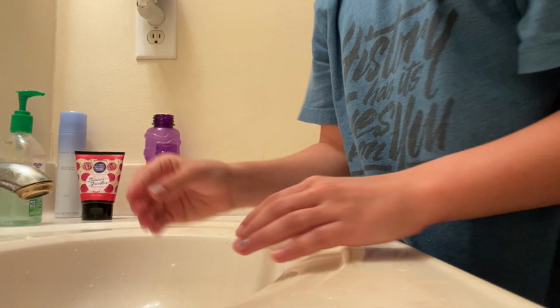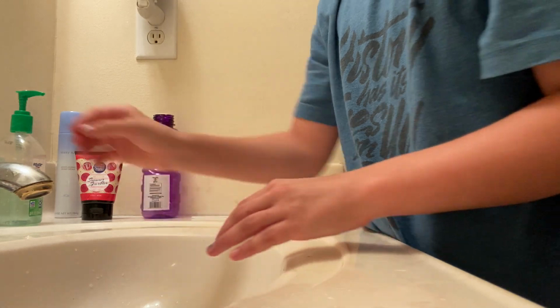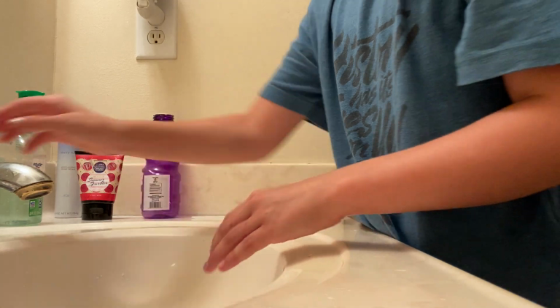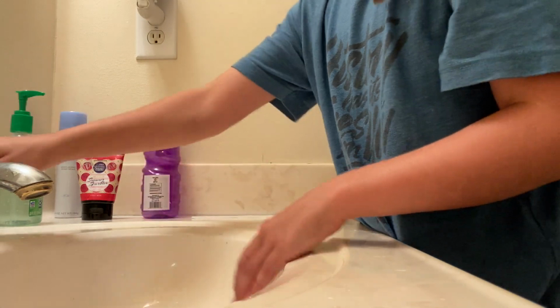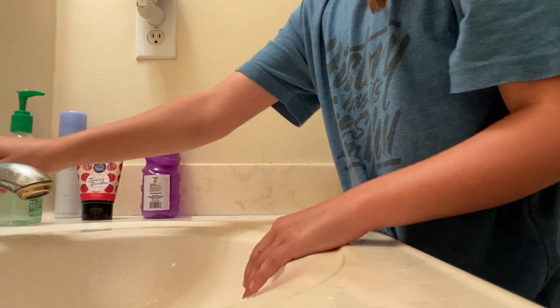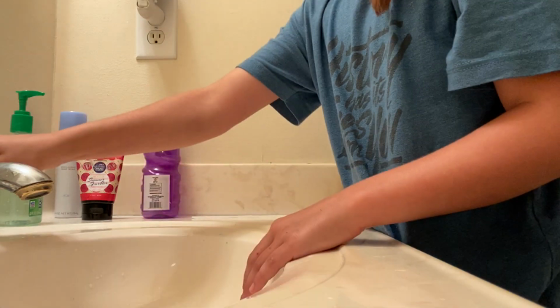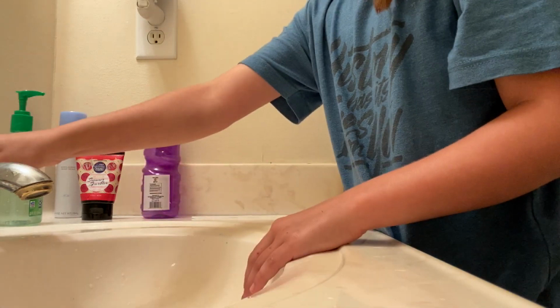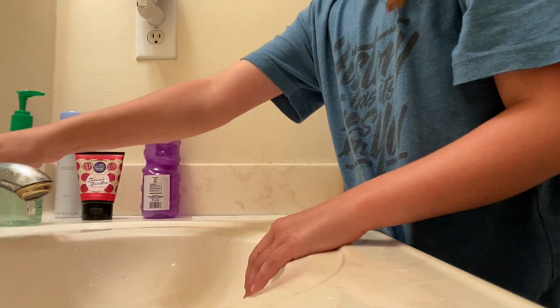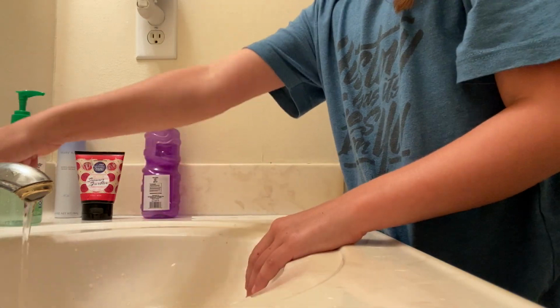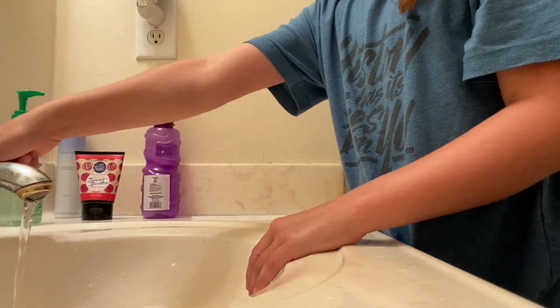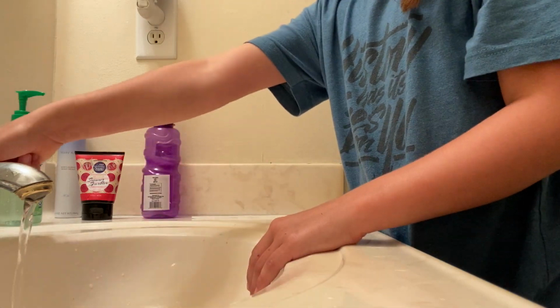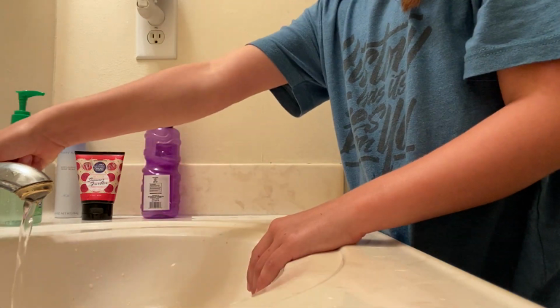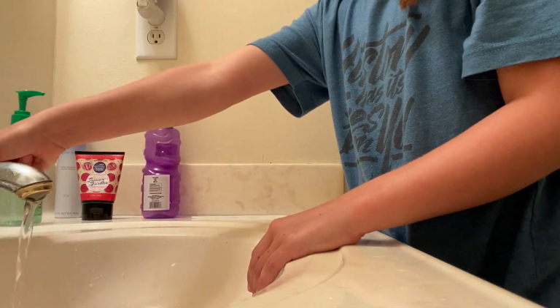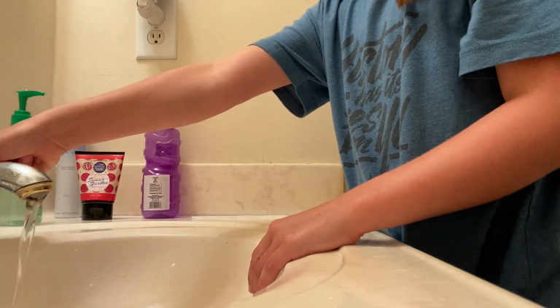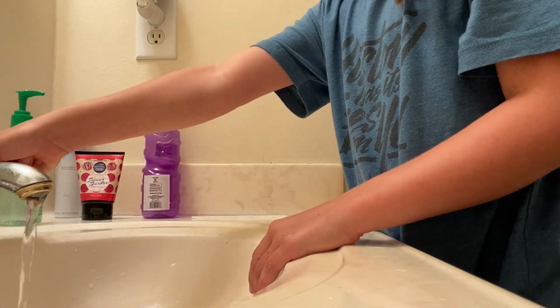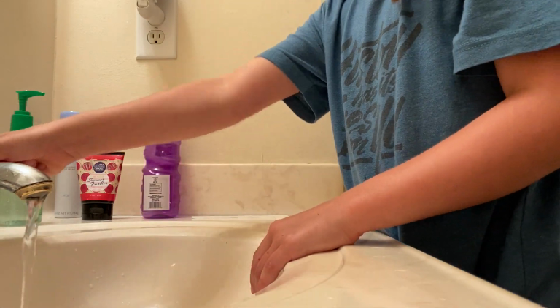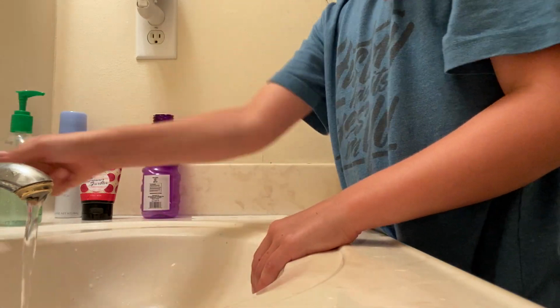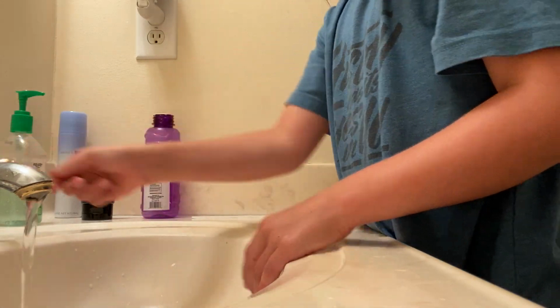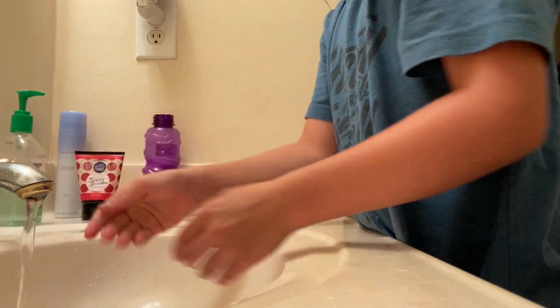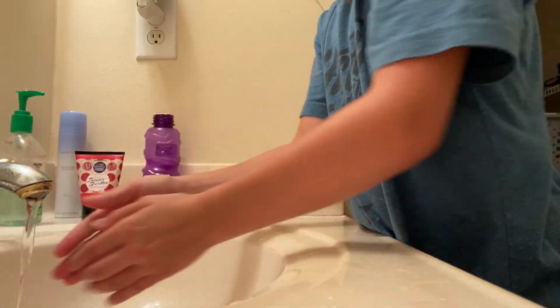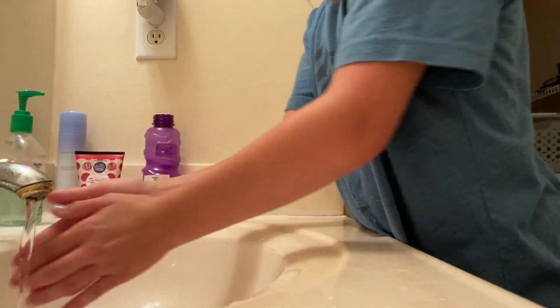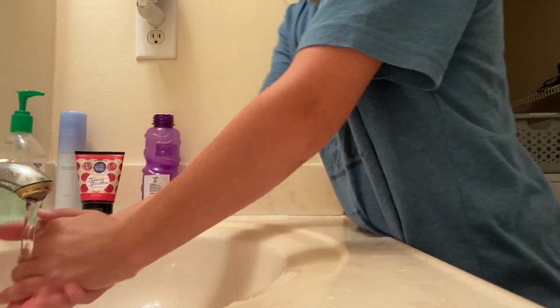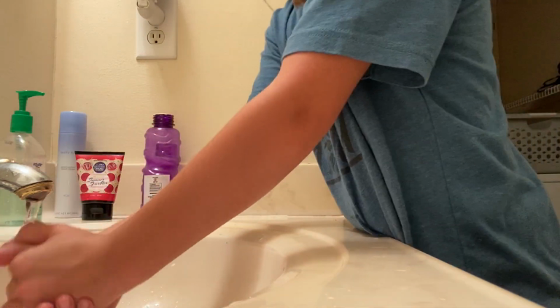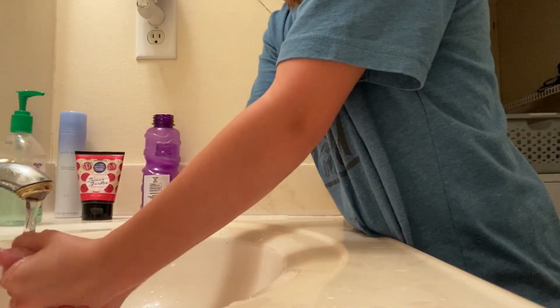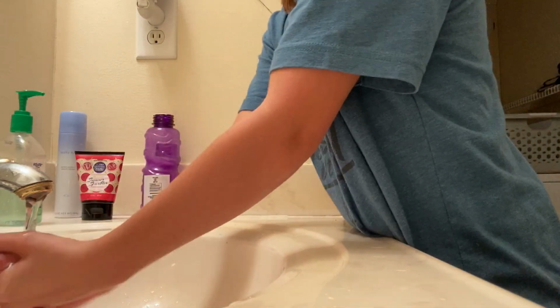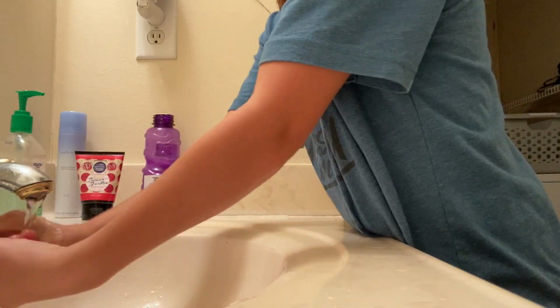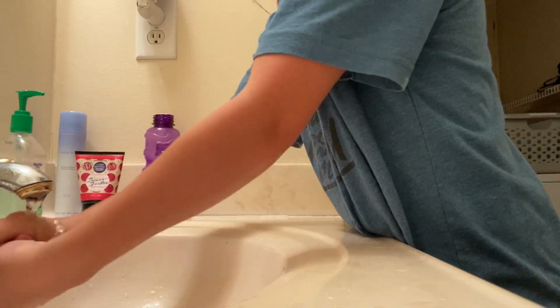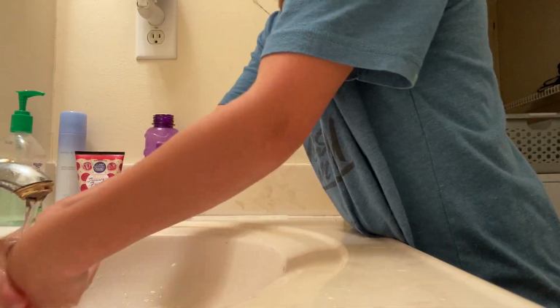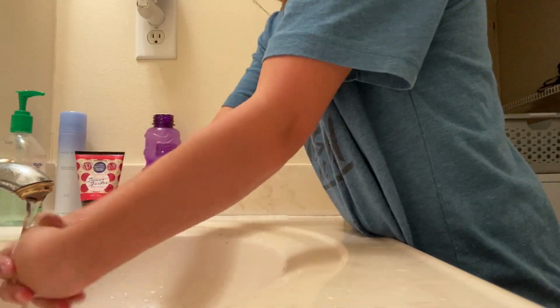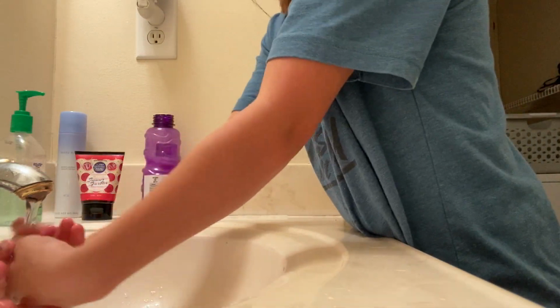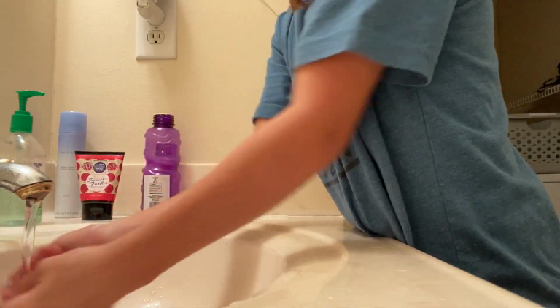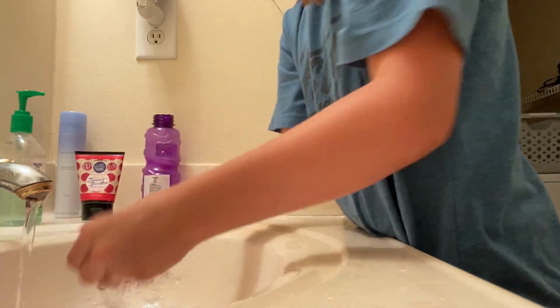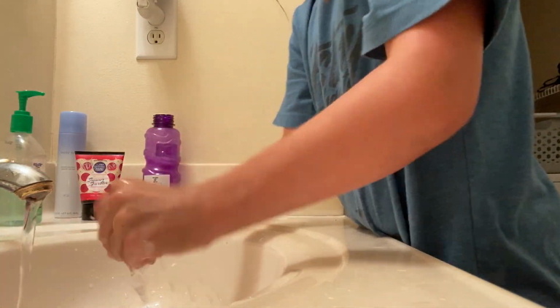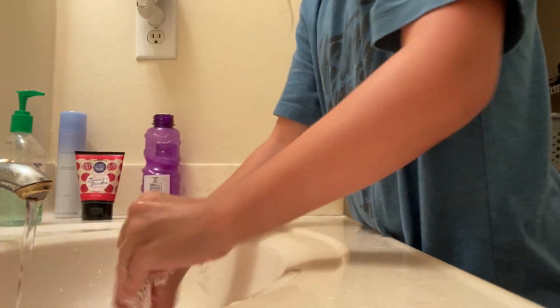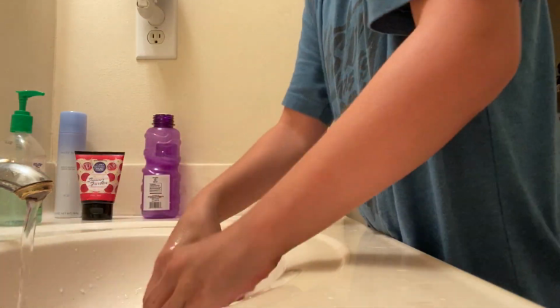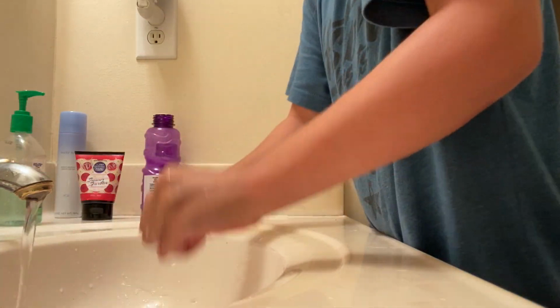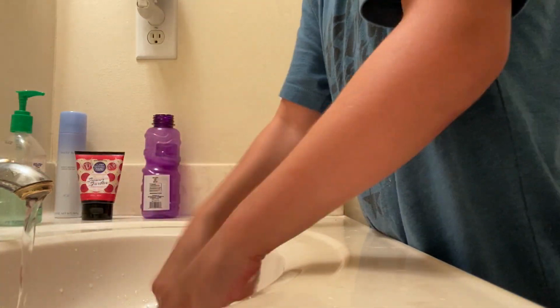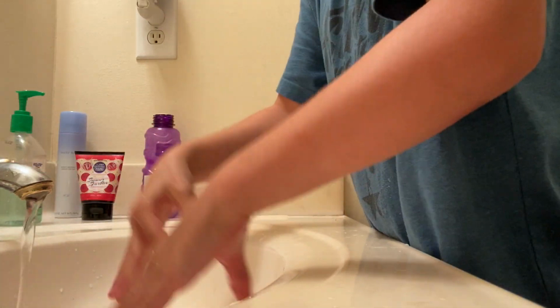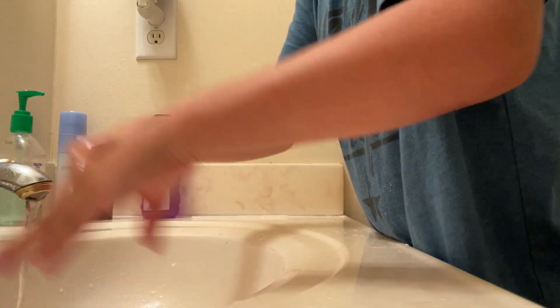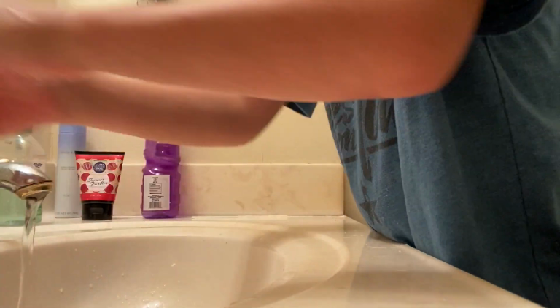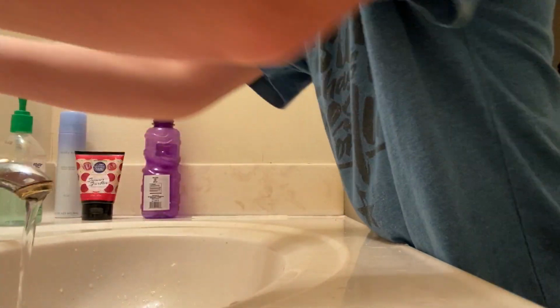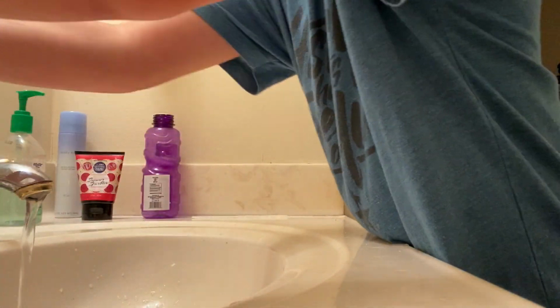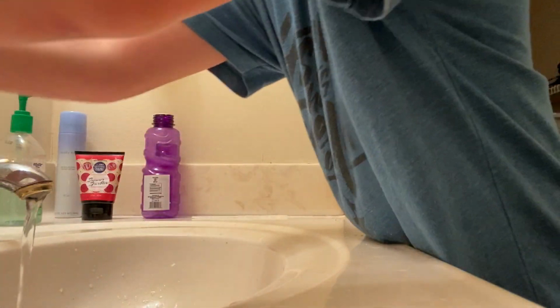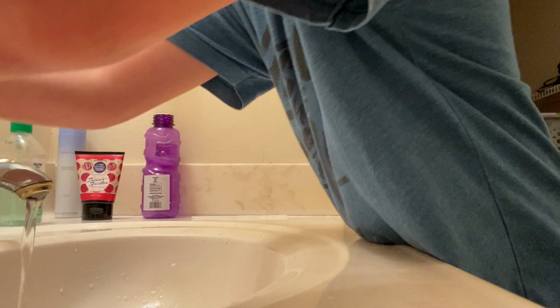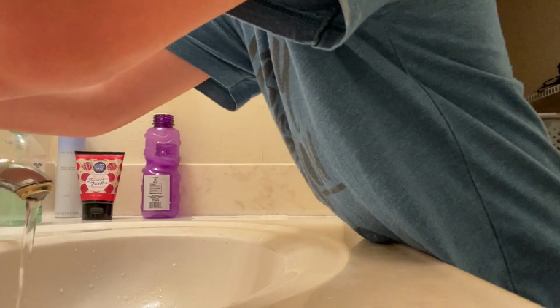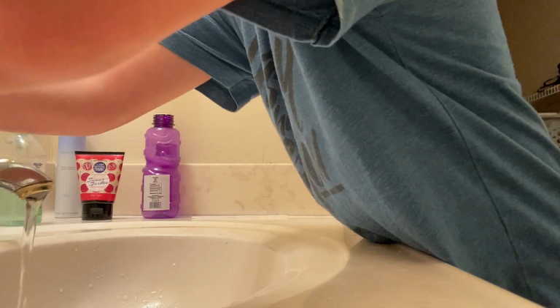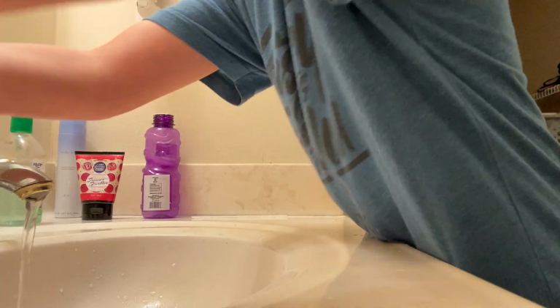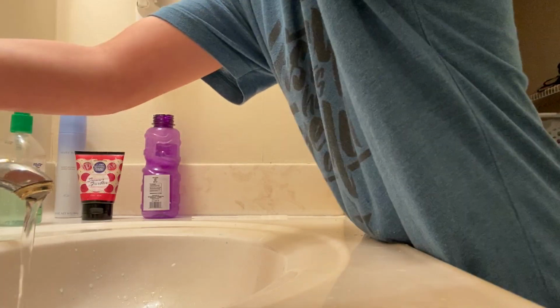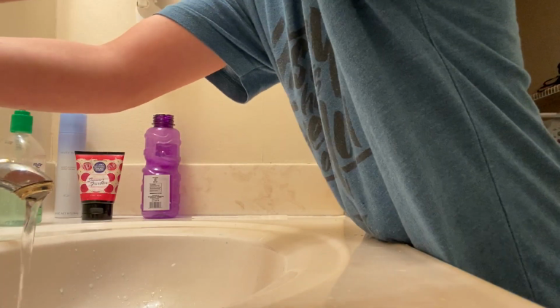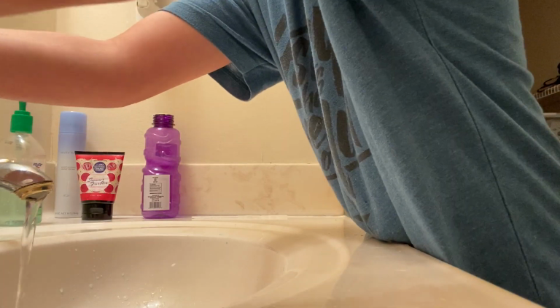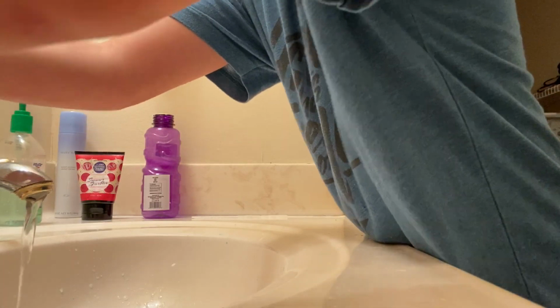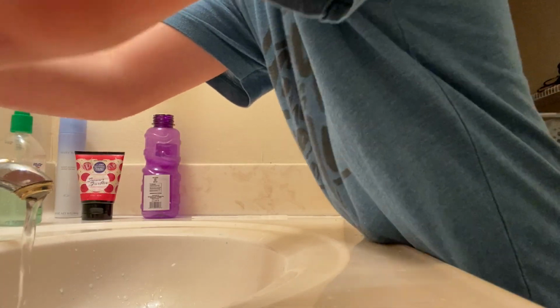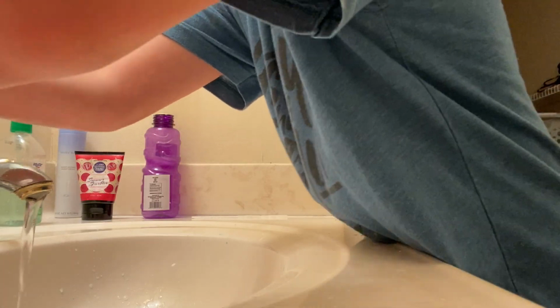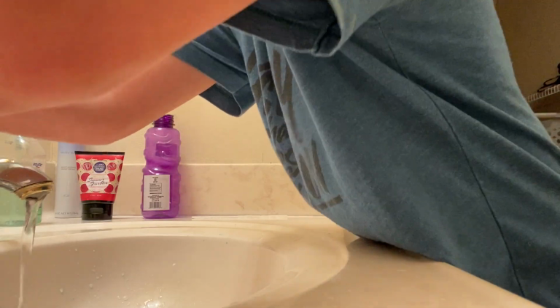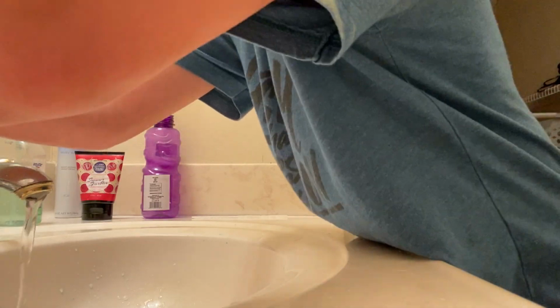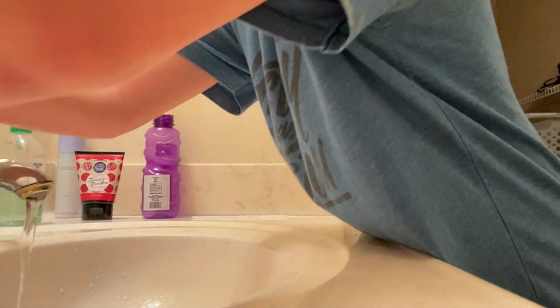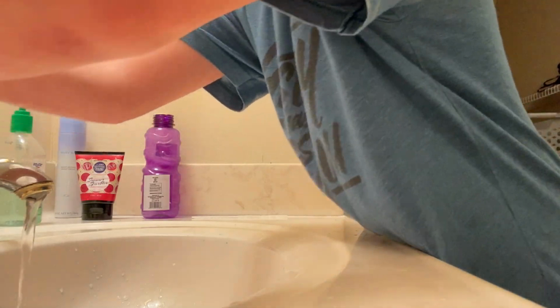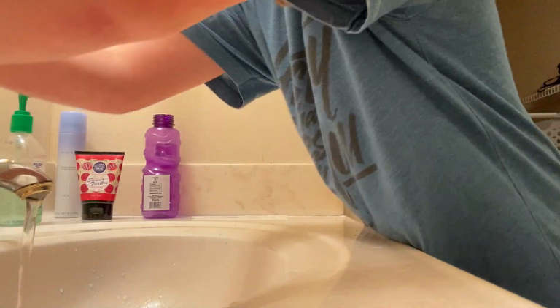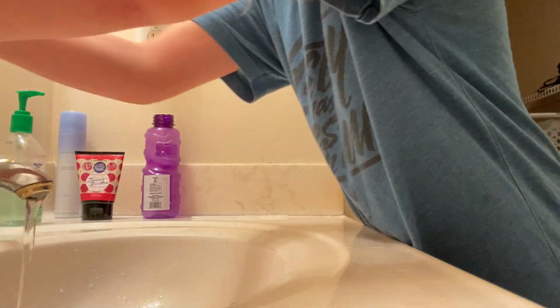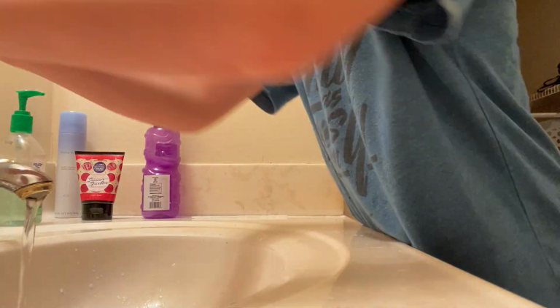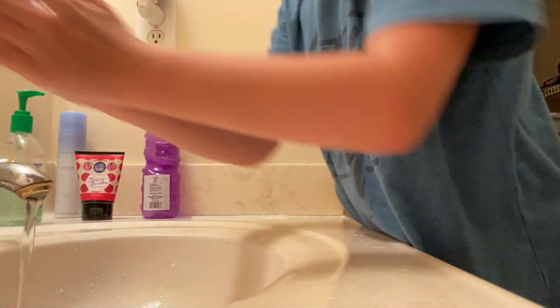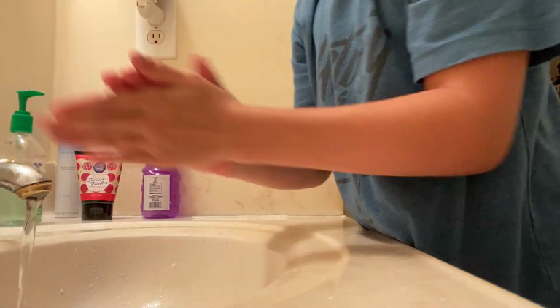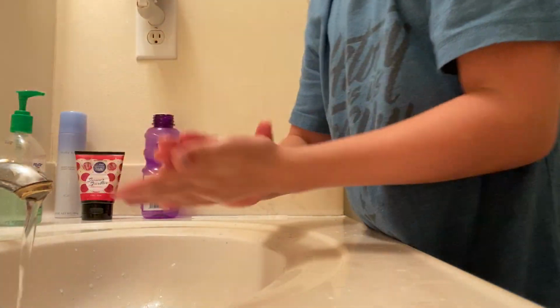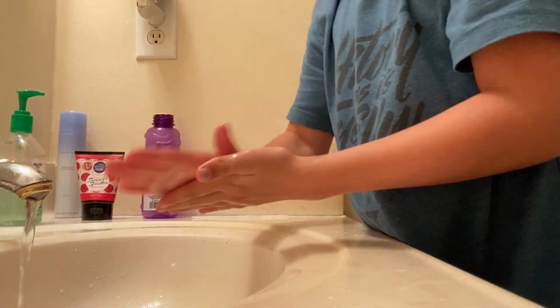I'm going to be showing you today how to wash your hands. So first you turn on some warm water, put your hands up, take two pumps of soap, and sing your ABCs.